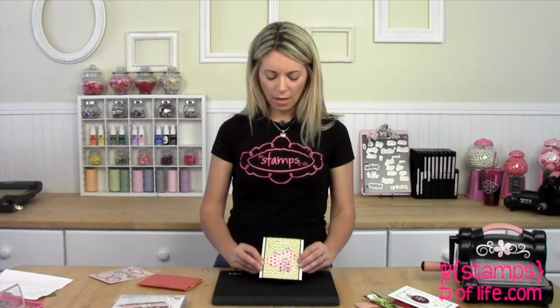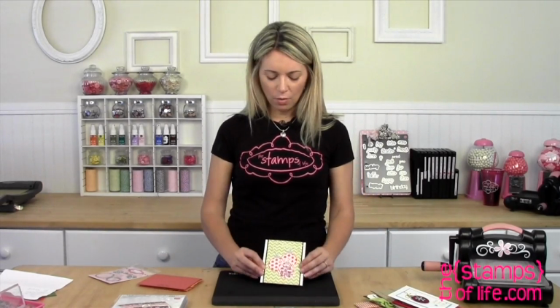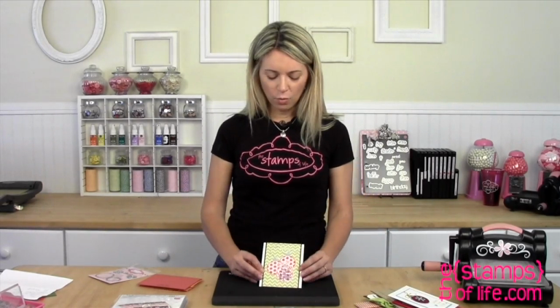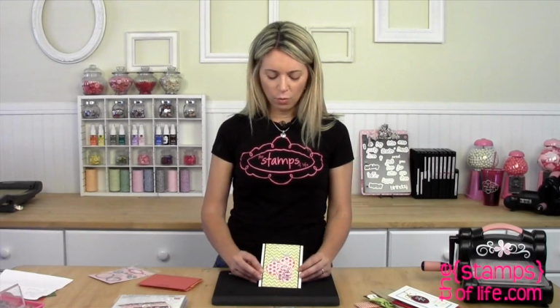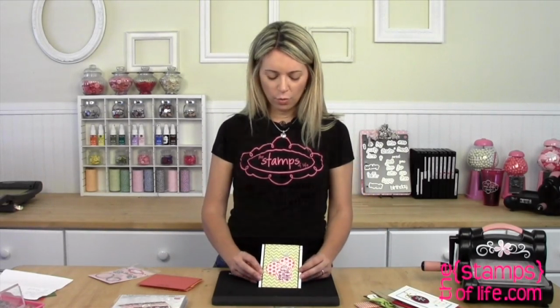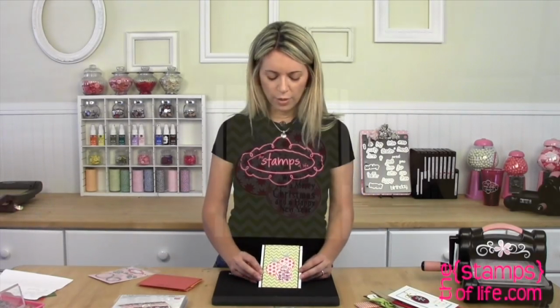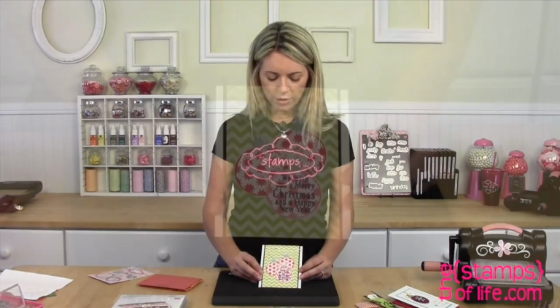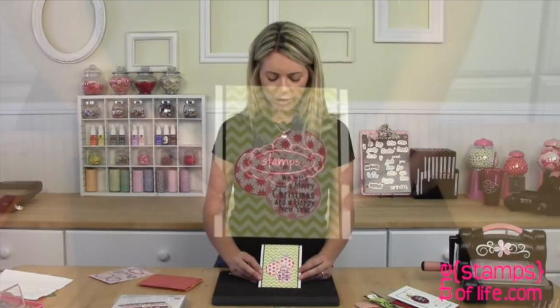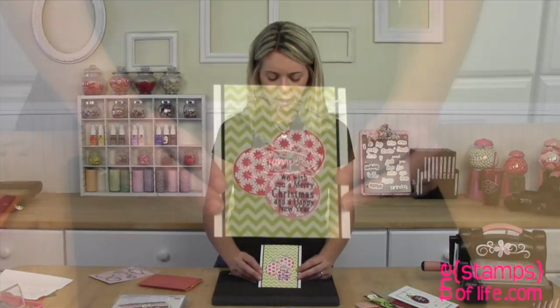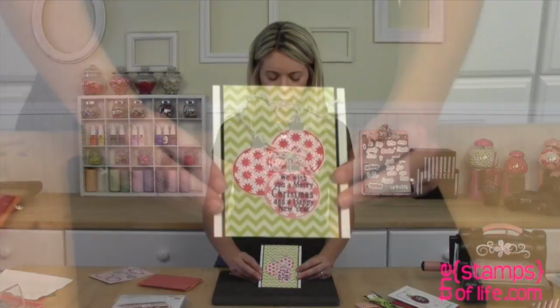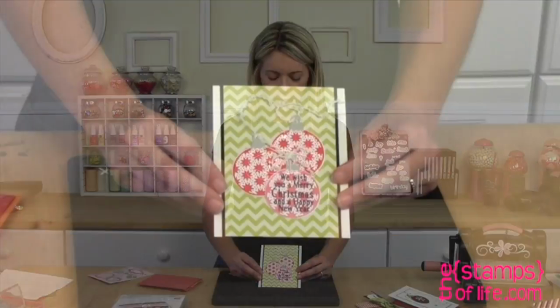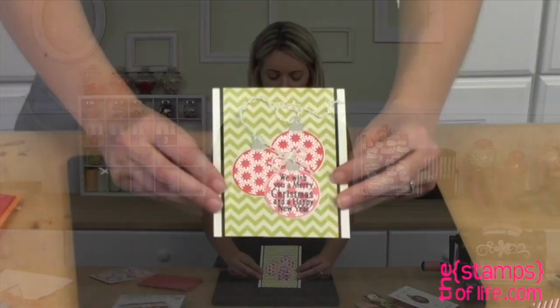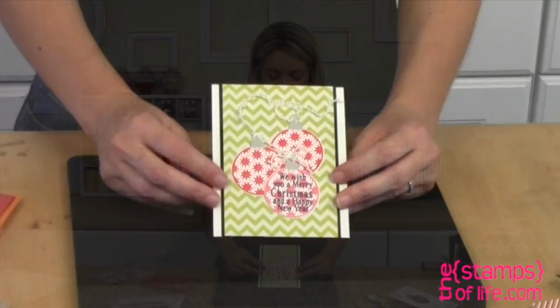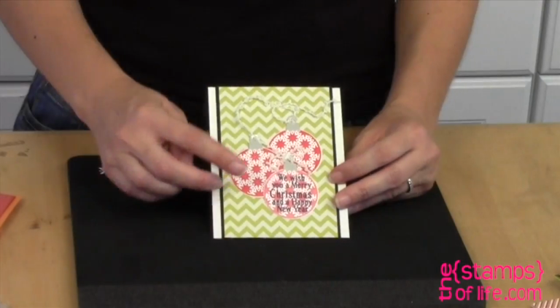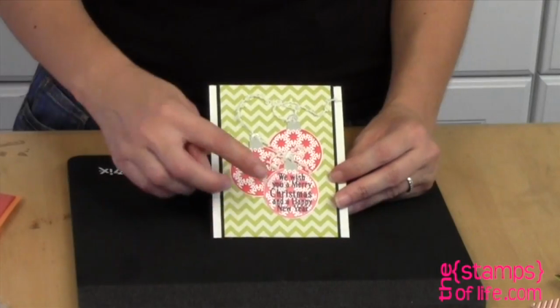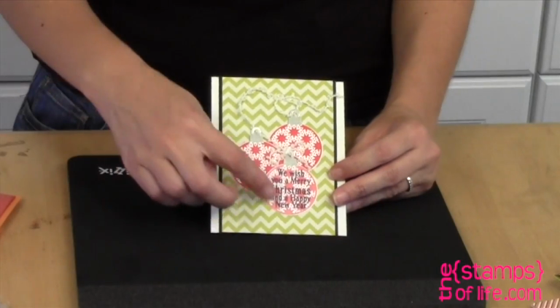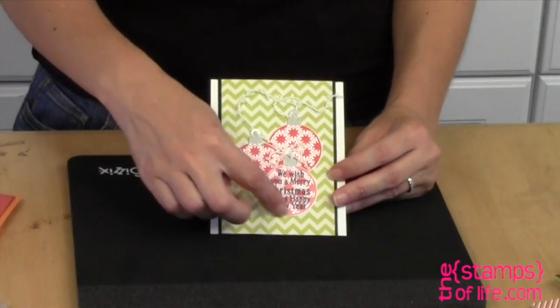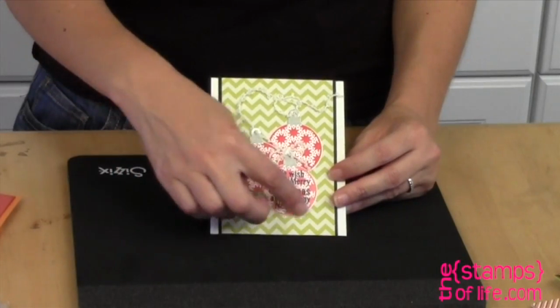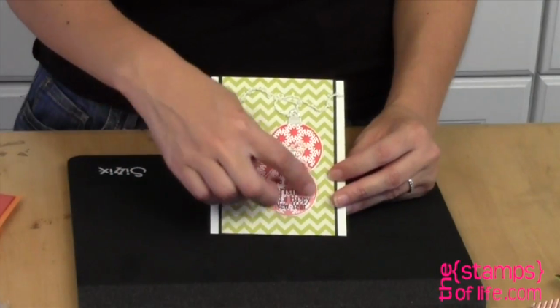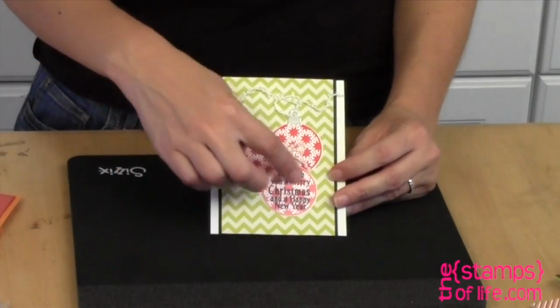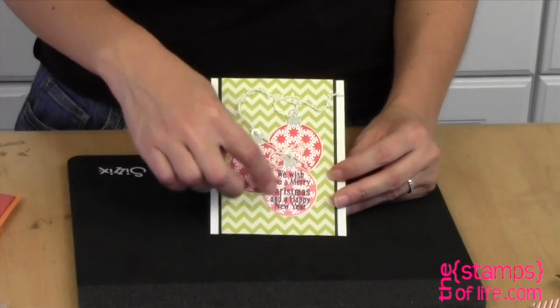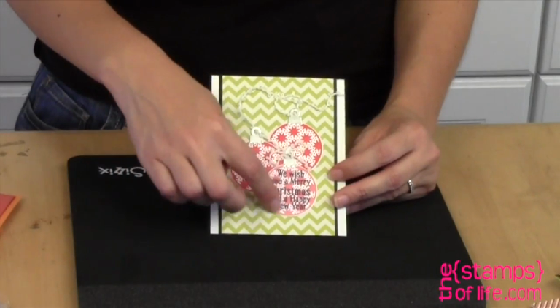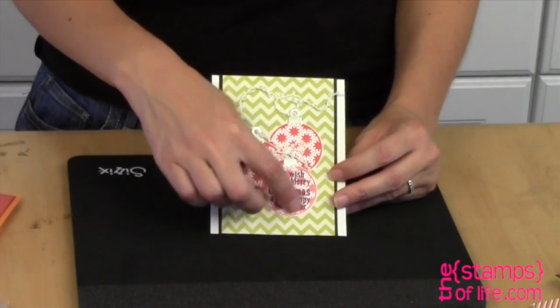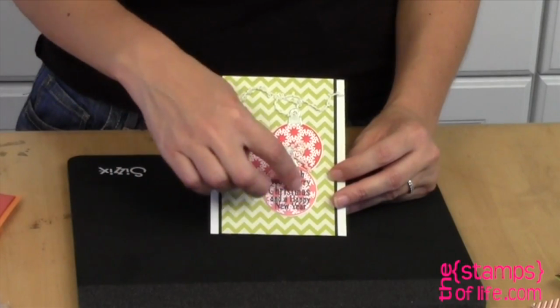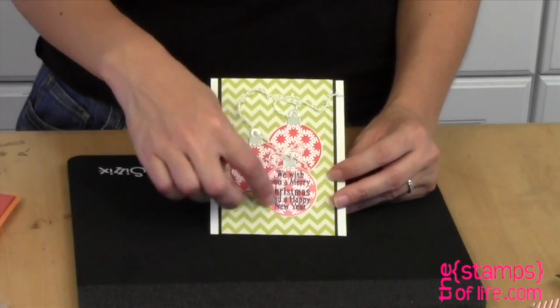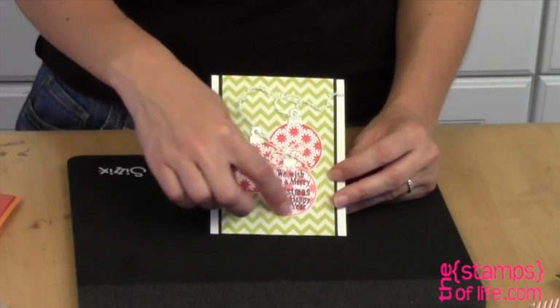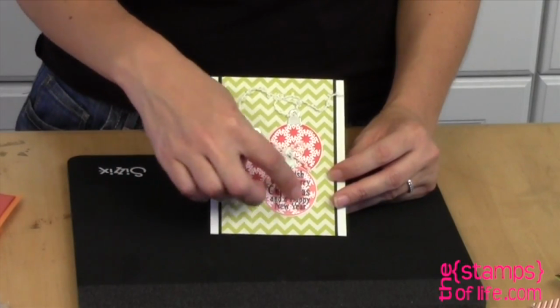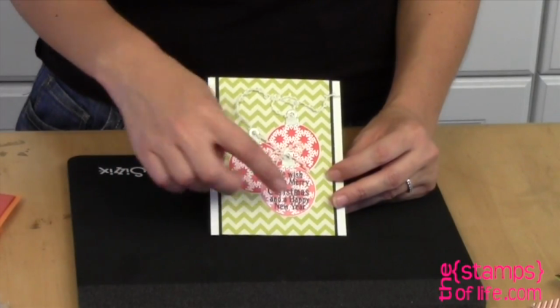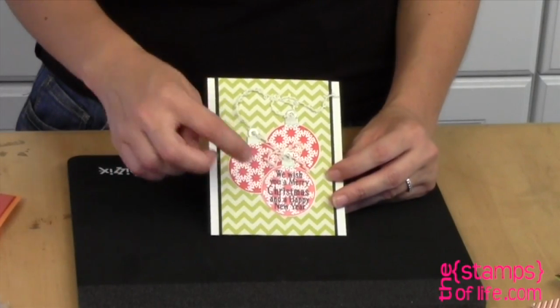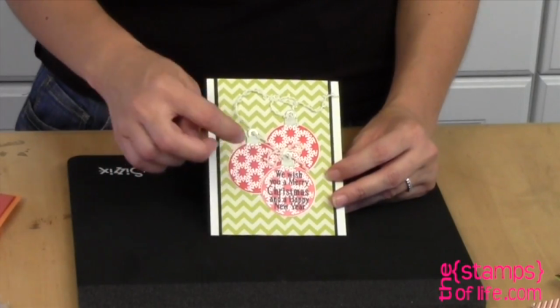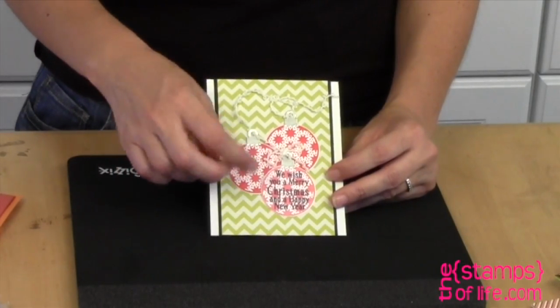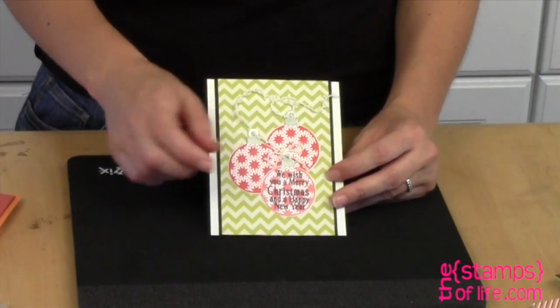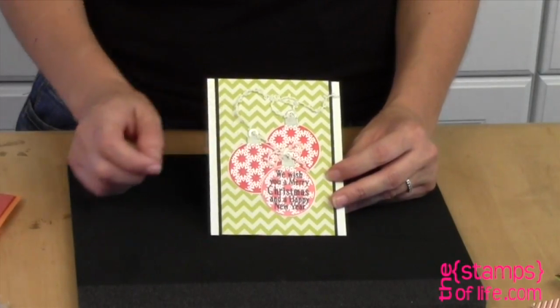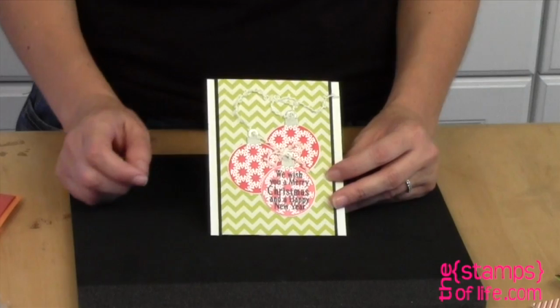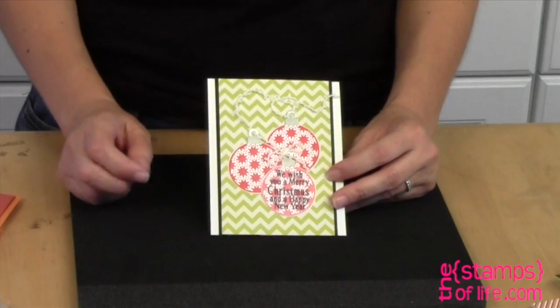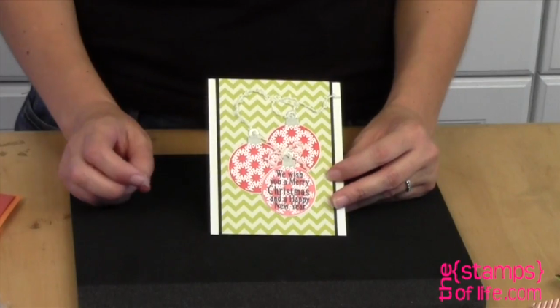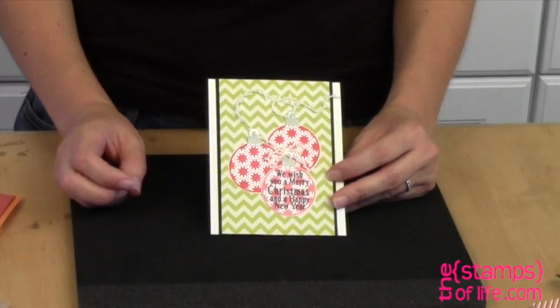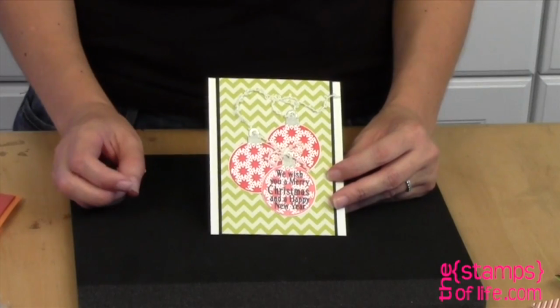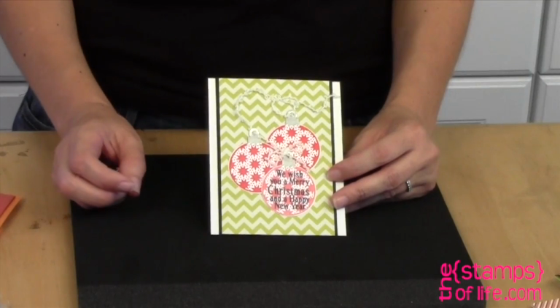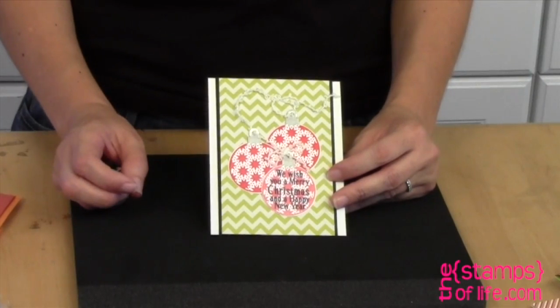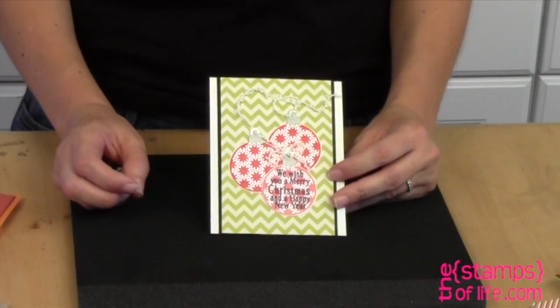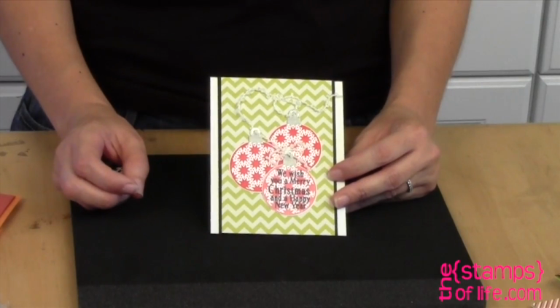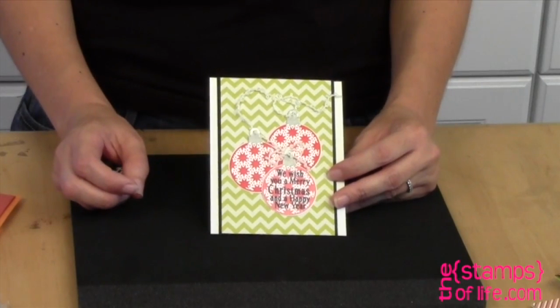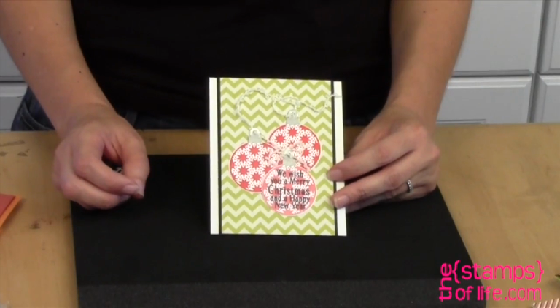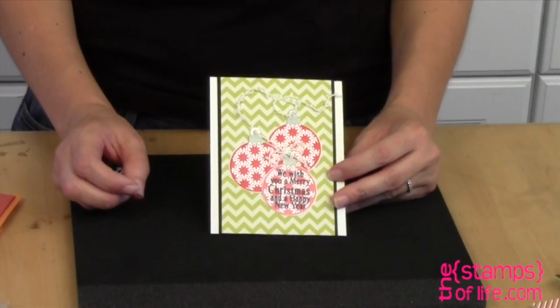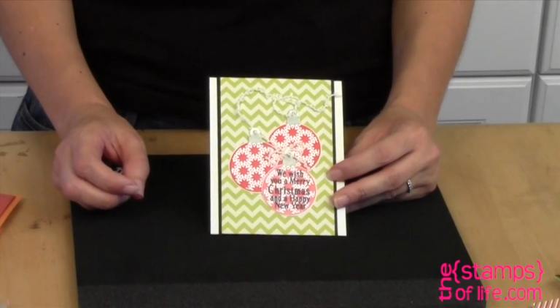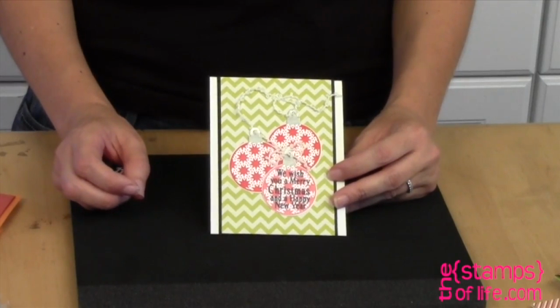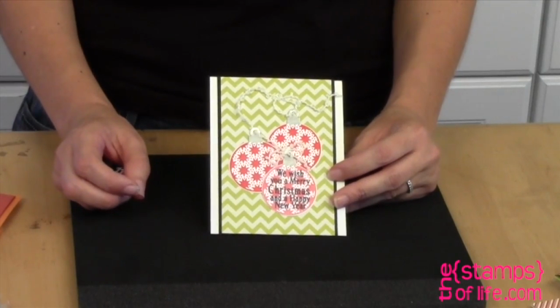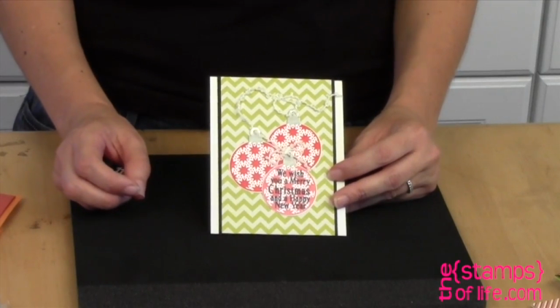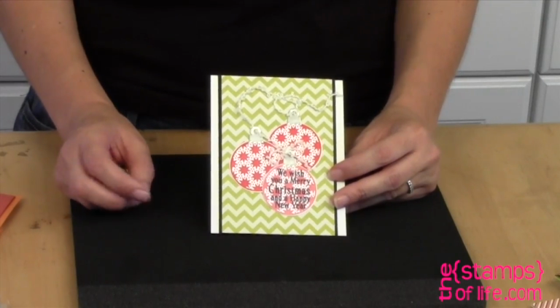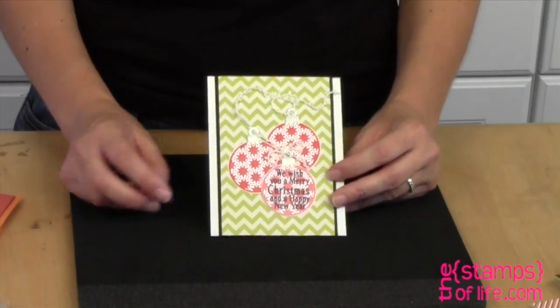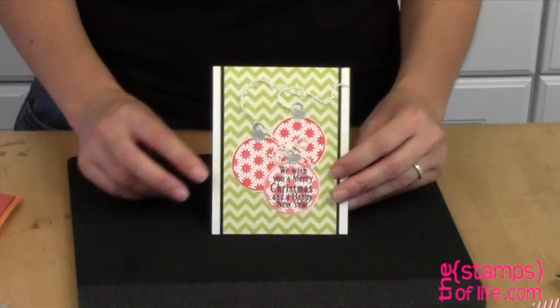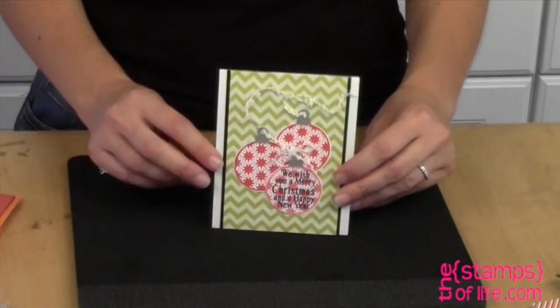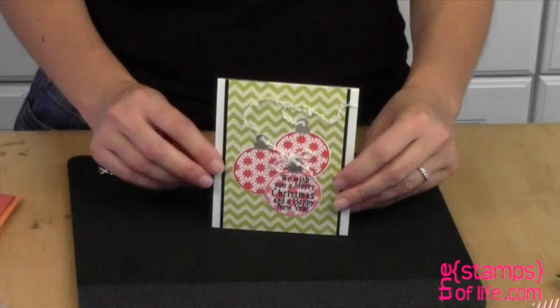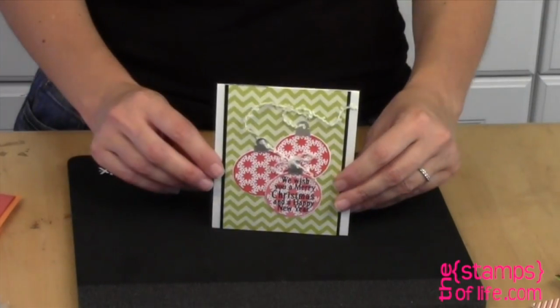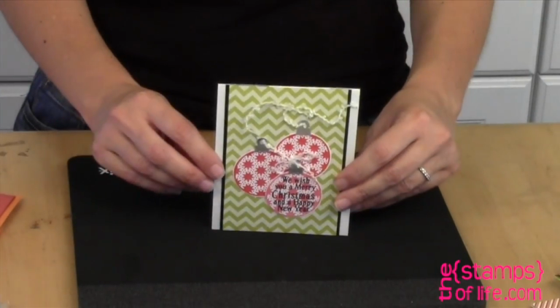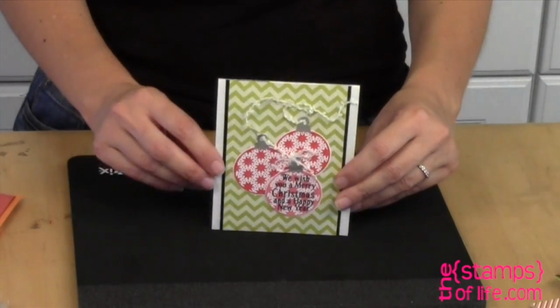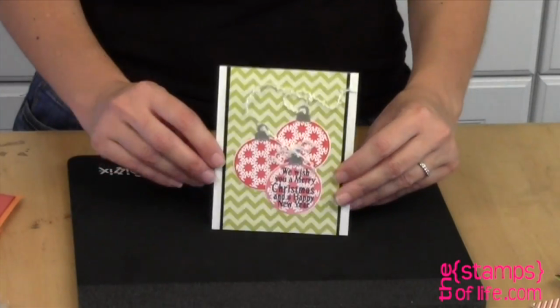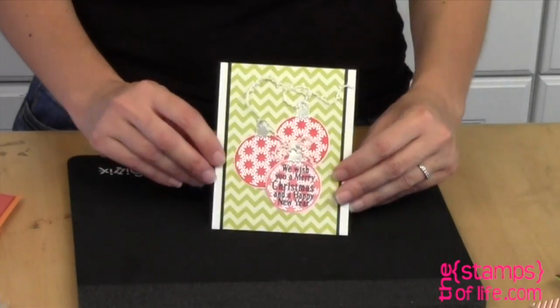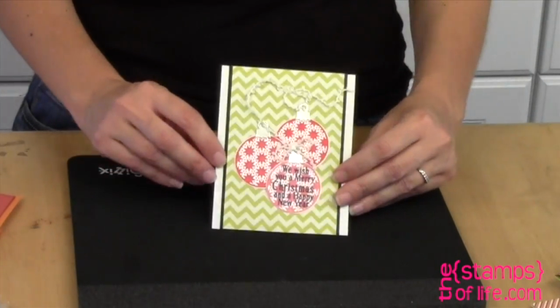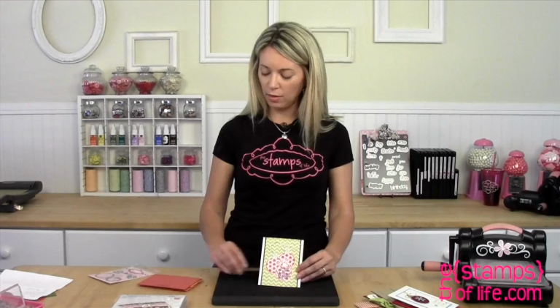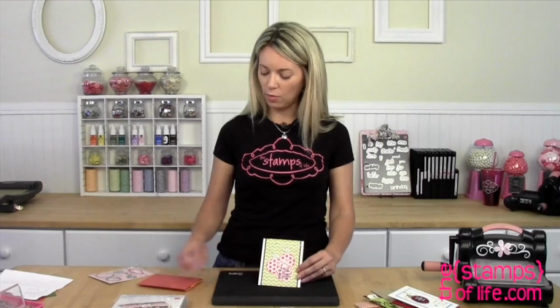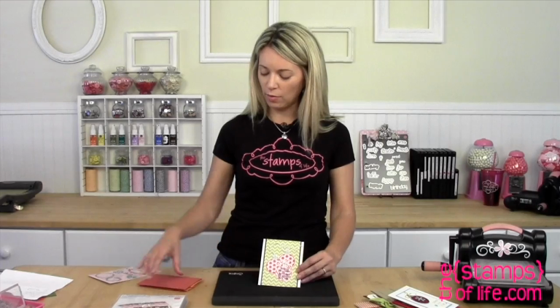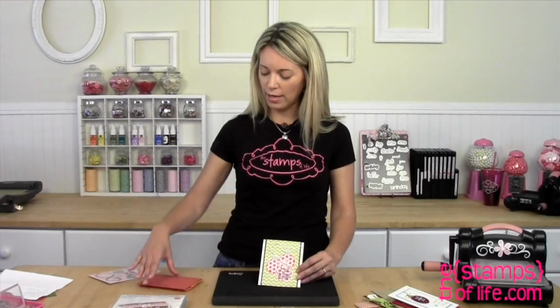Oh, here's a cute one — see, this is an example of those words fitting perfectly on those ornaments. I love that one, and this one is by Laura.